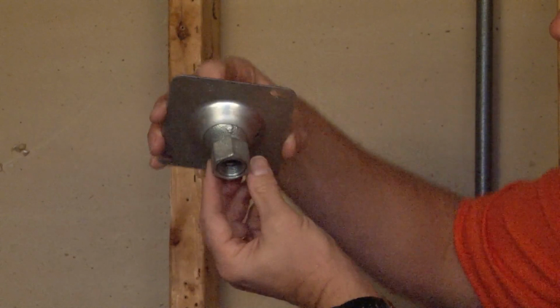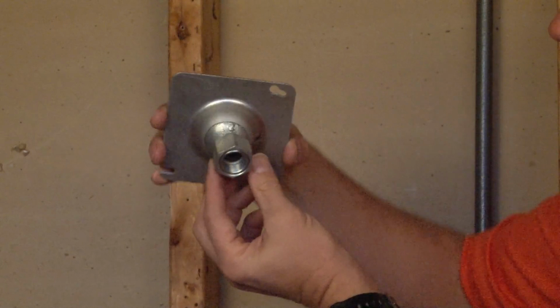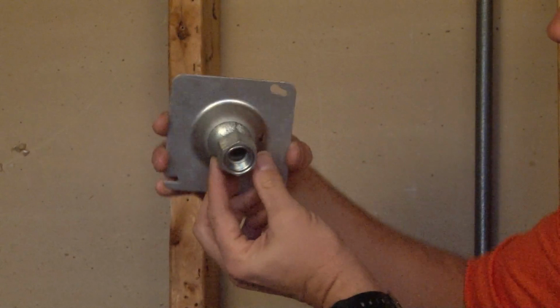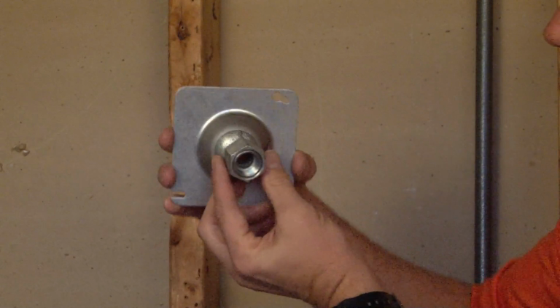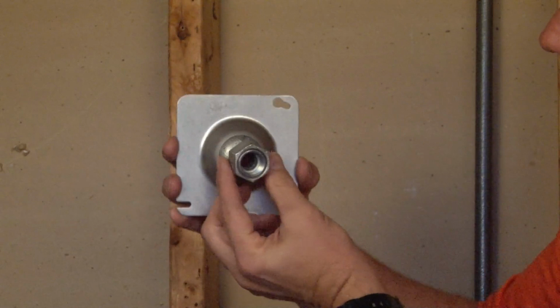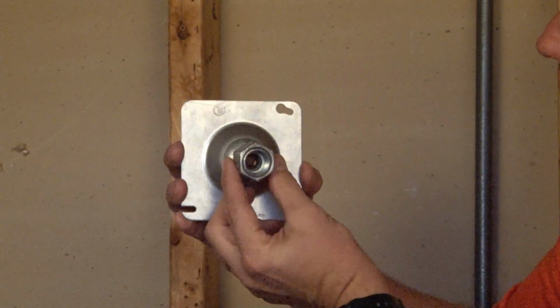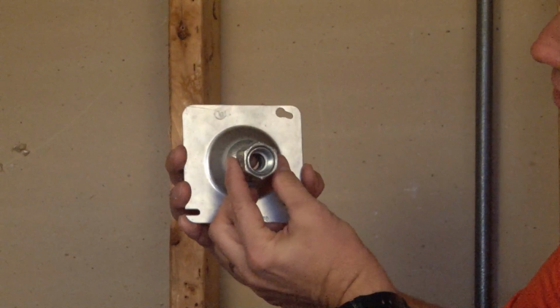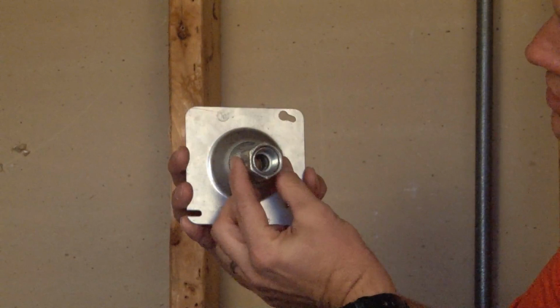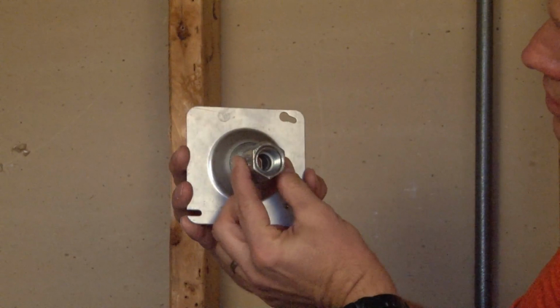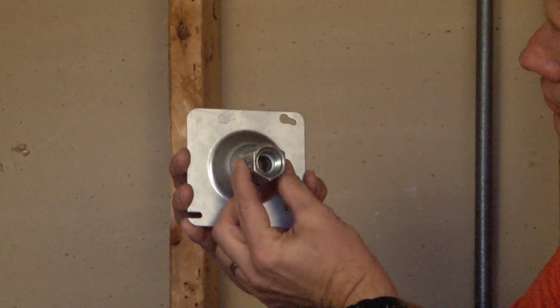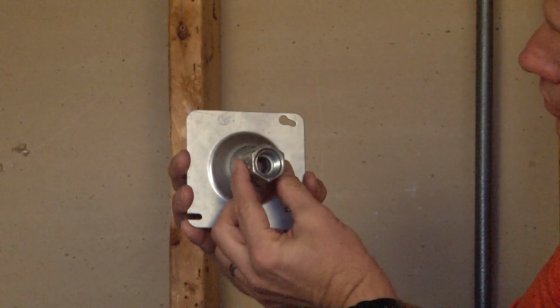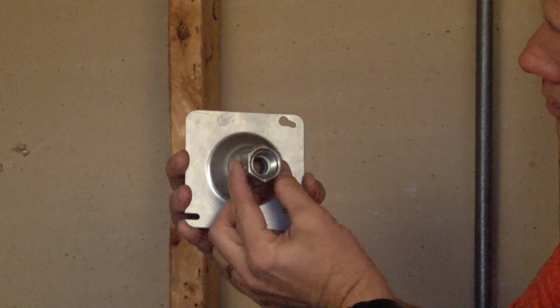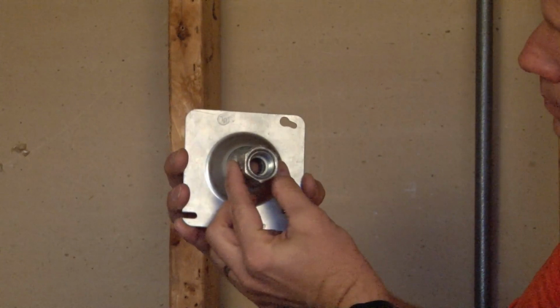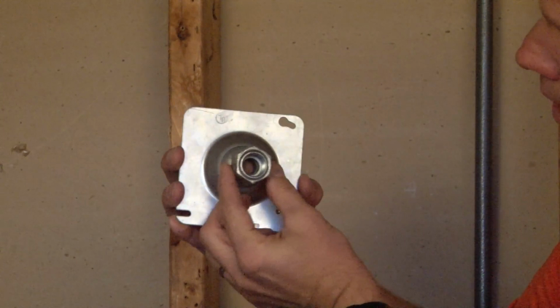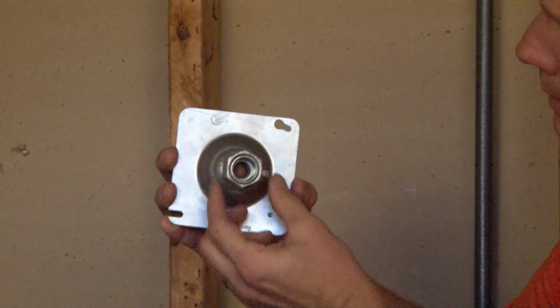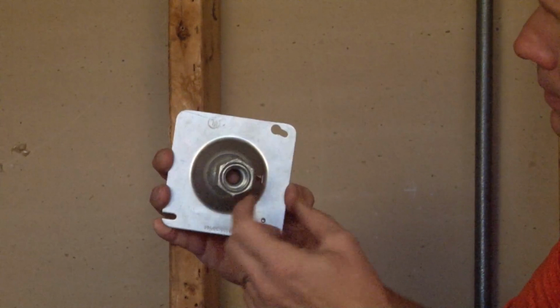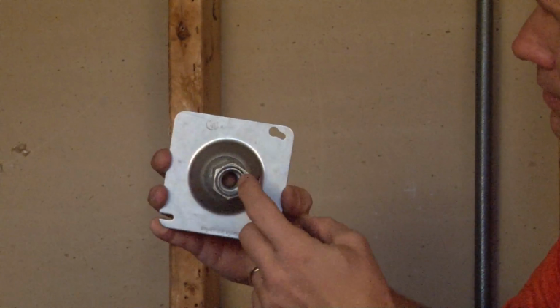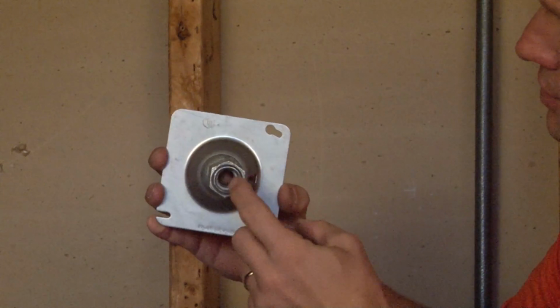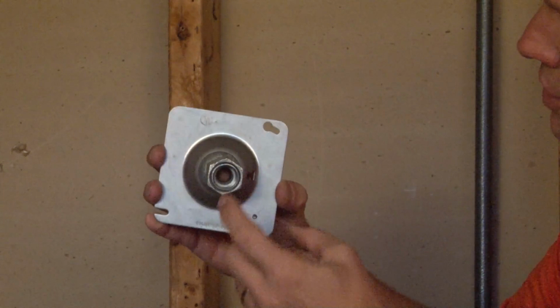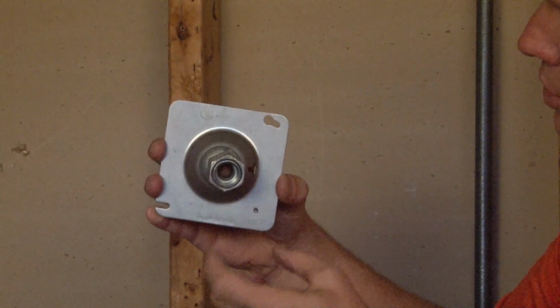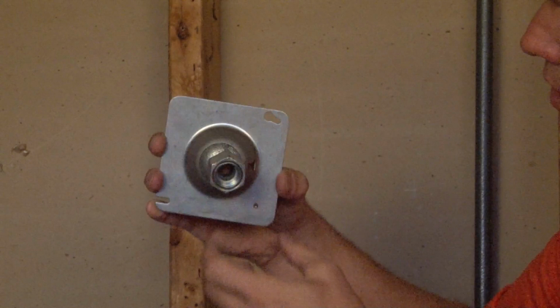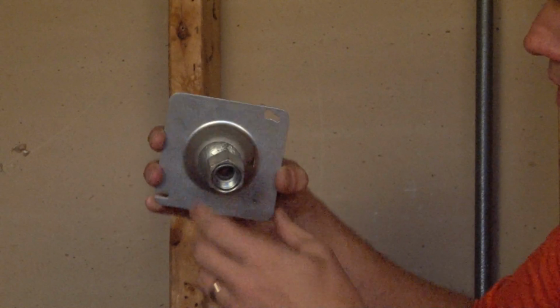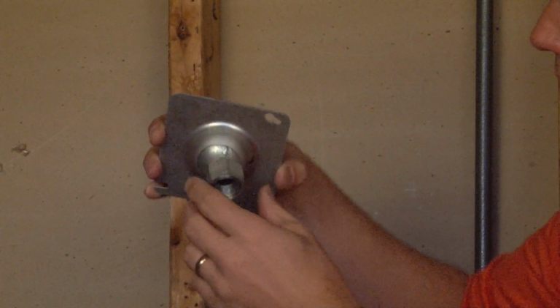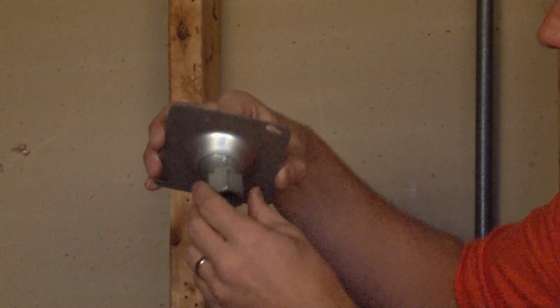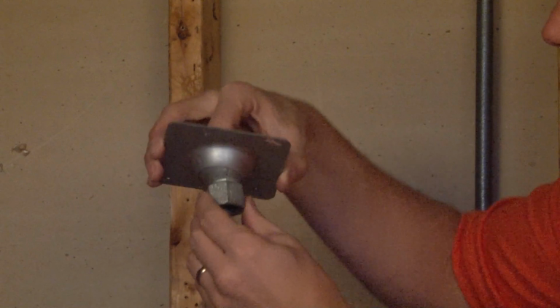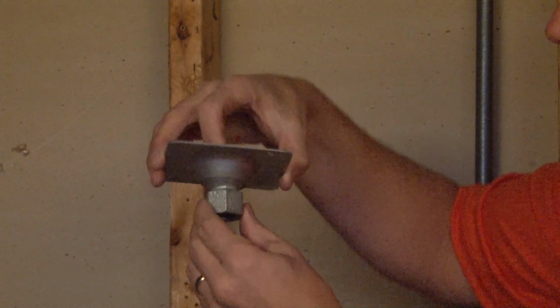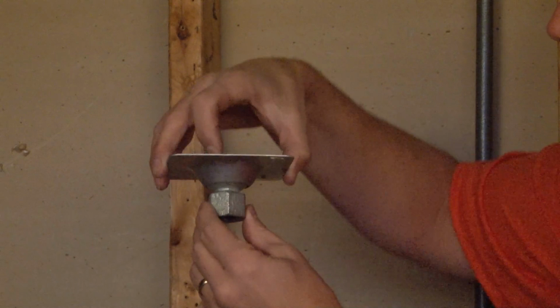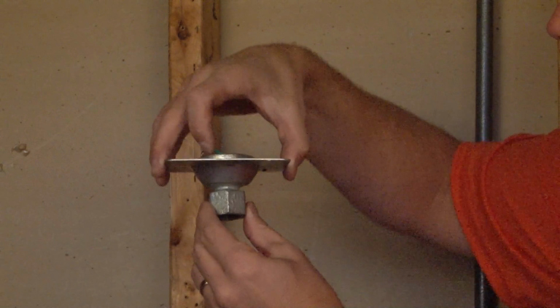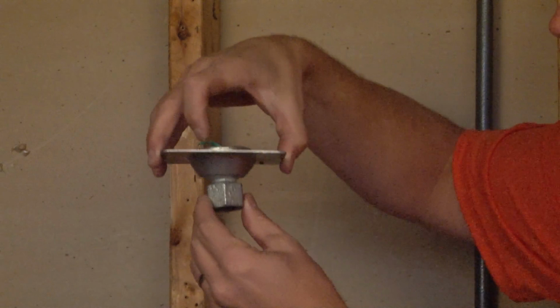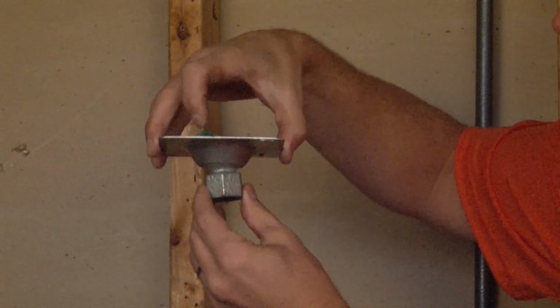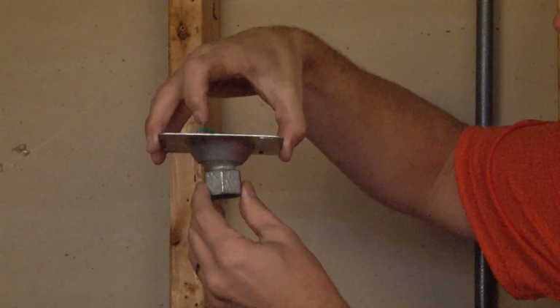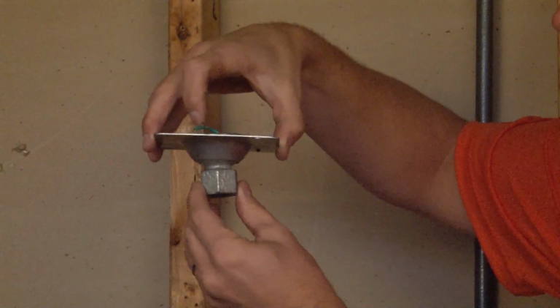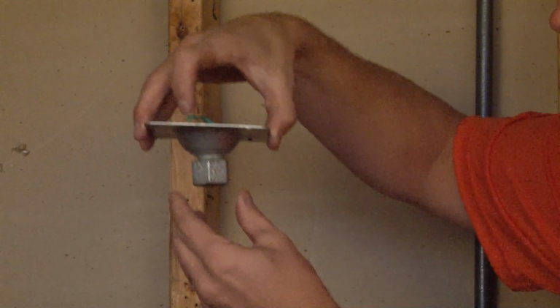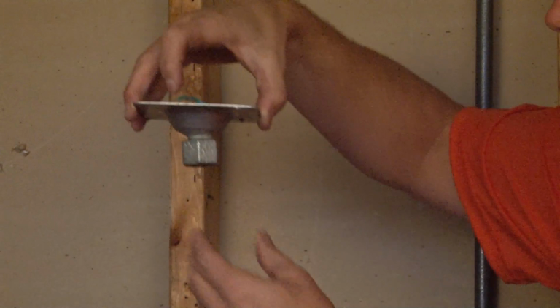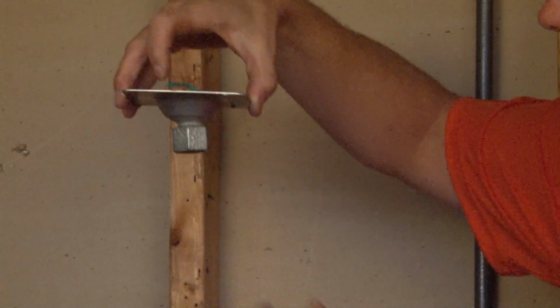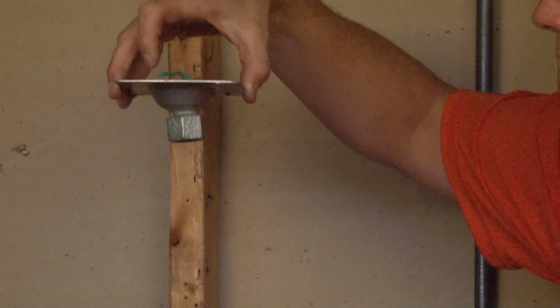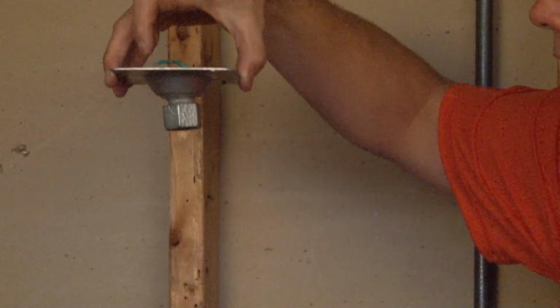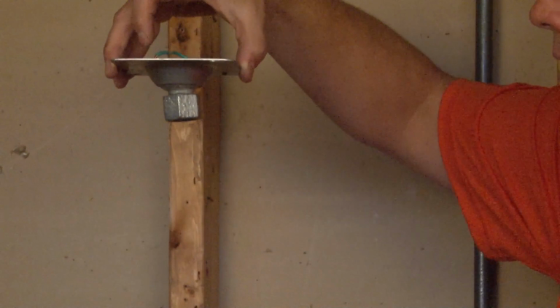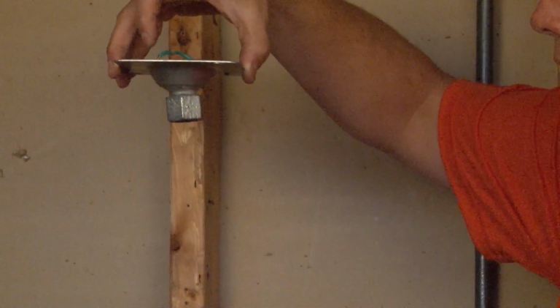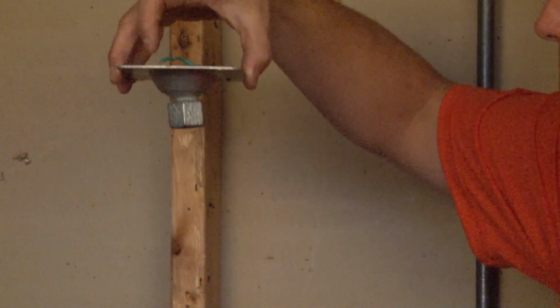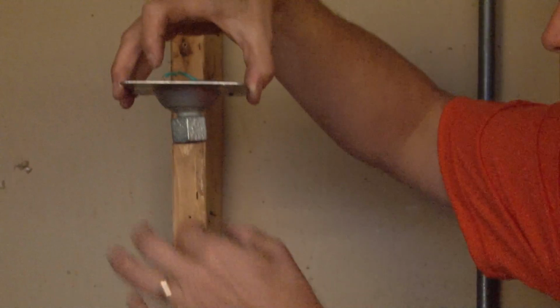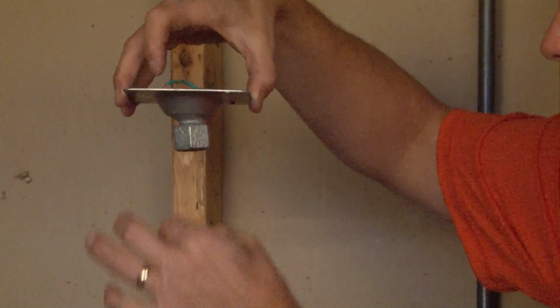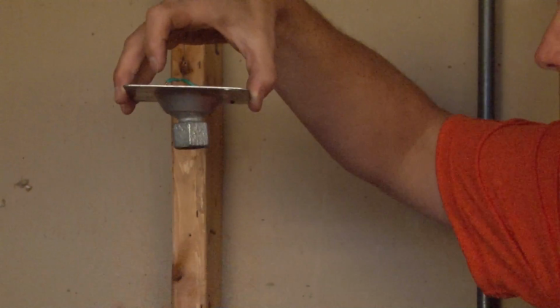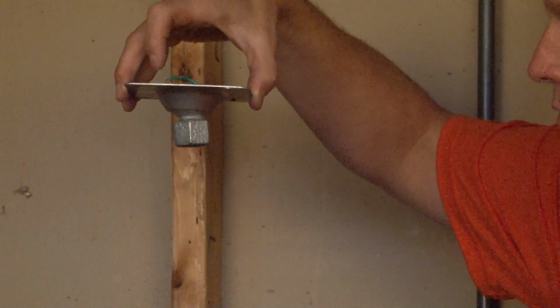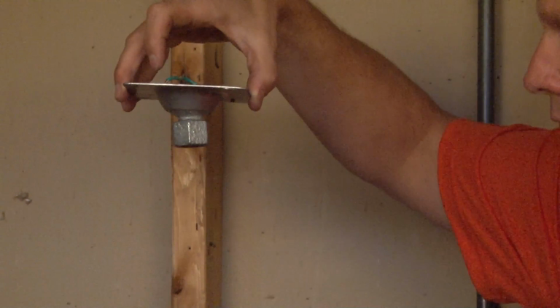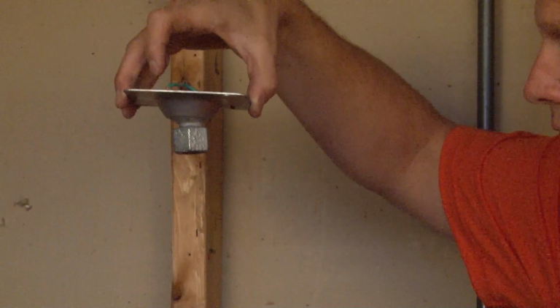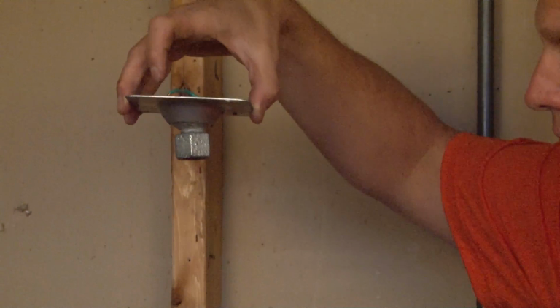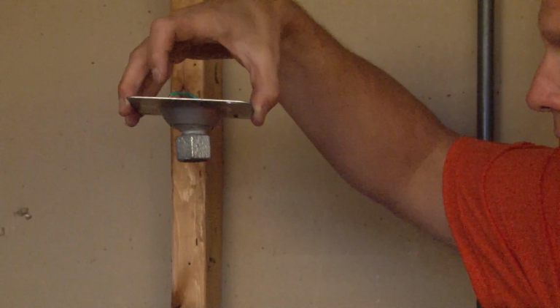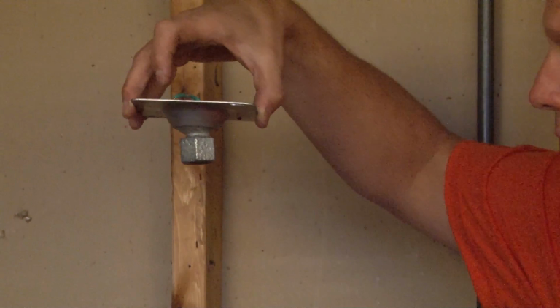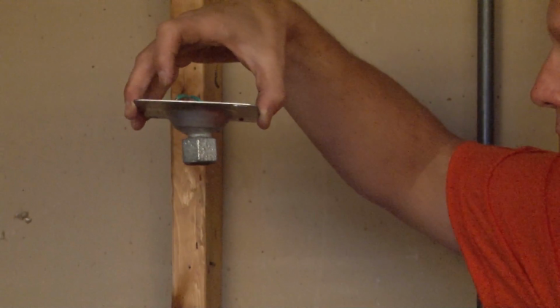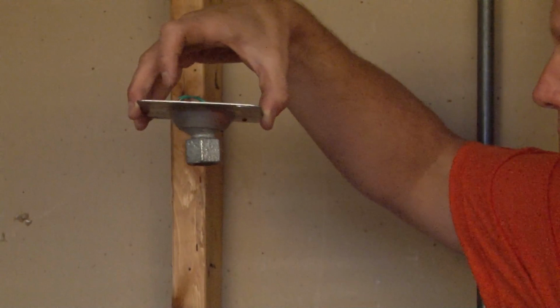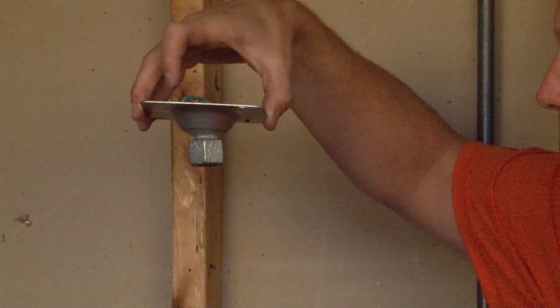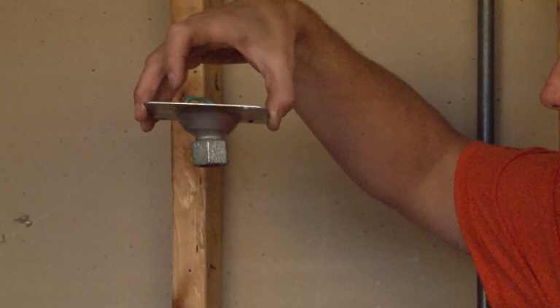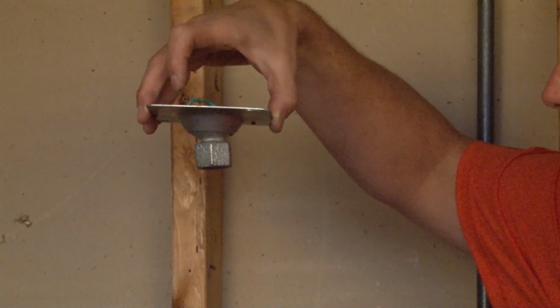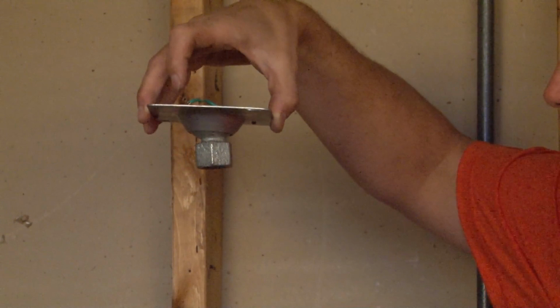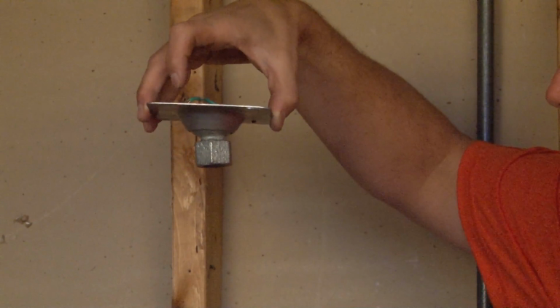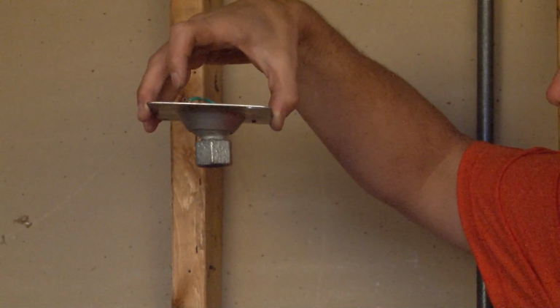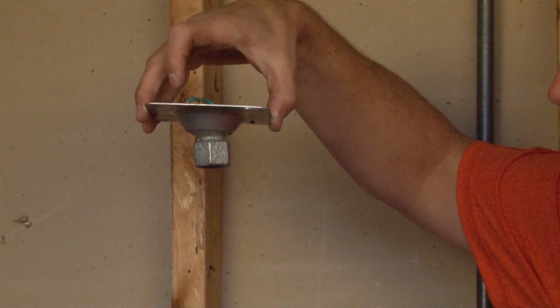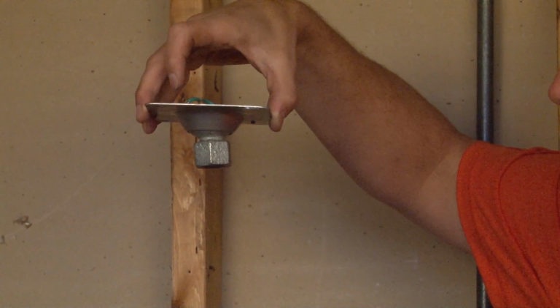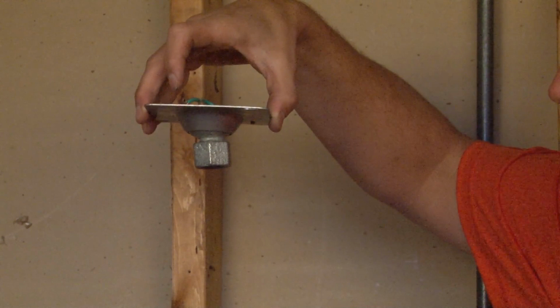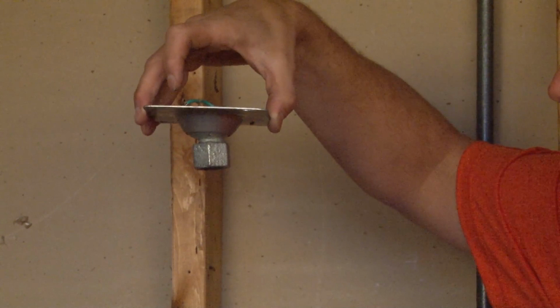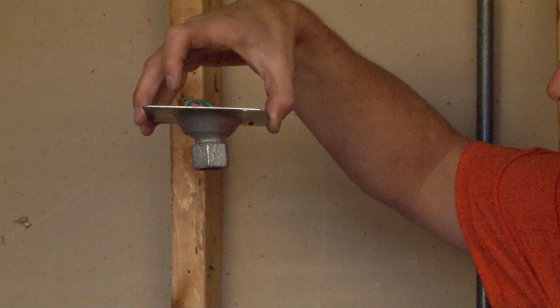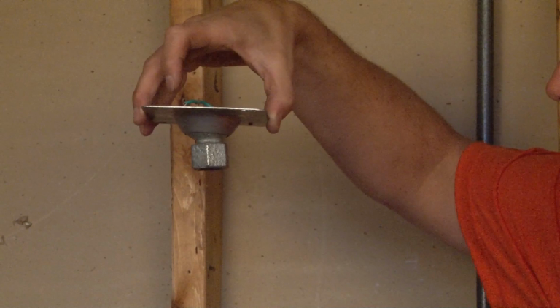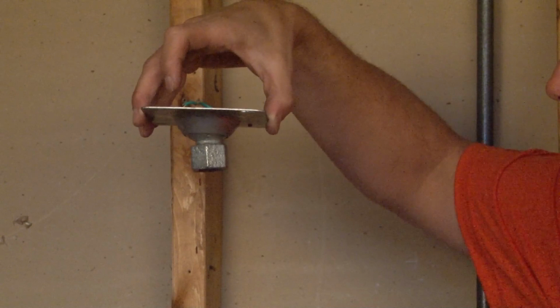The wires run through the pipe, and your security camera or whatever you're hanging hangs directly down with the device on the bottom.